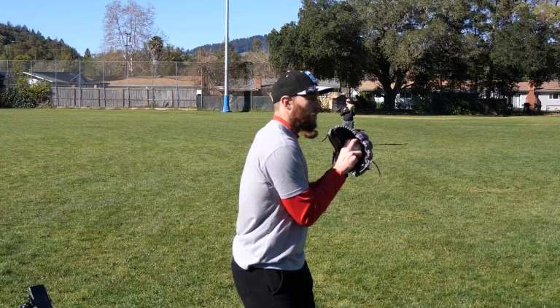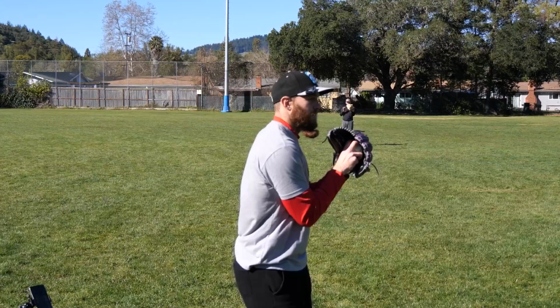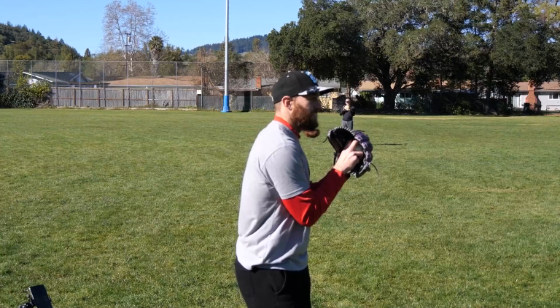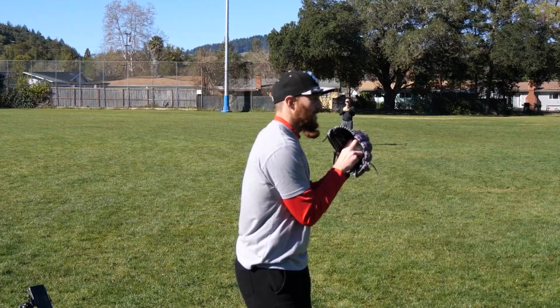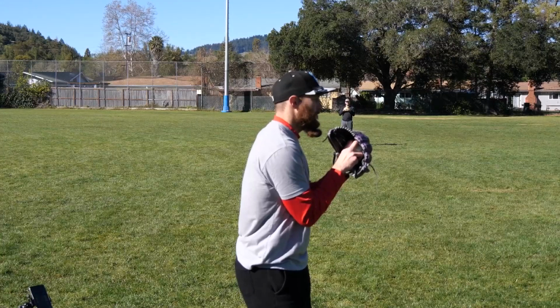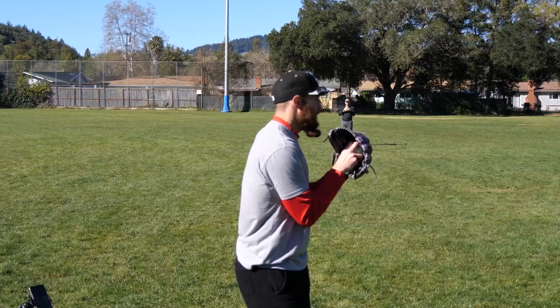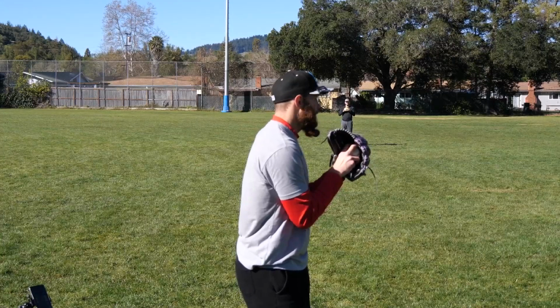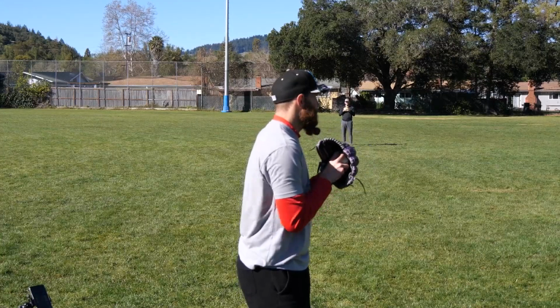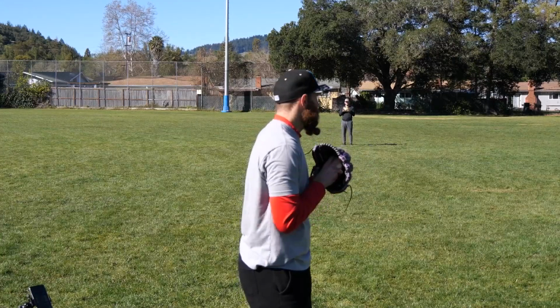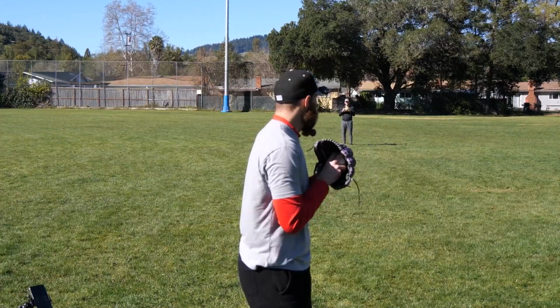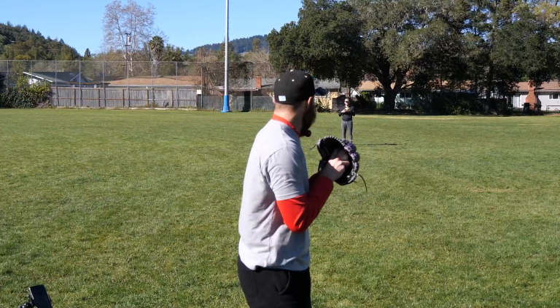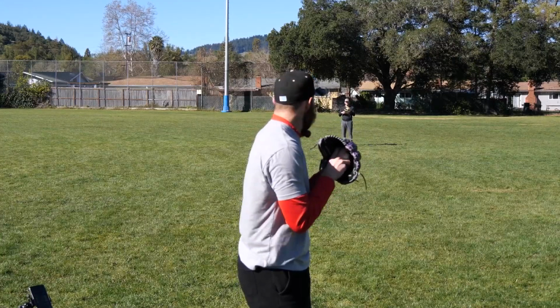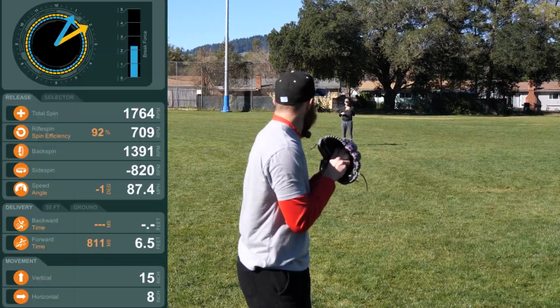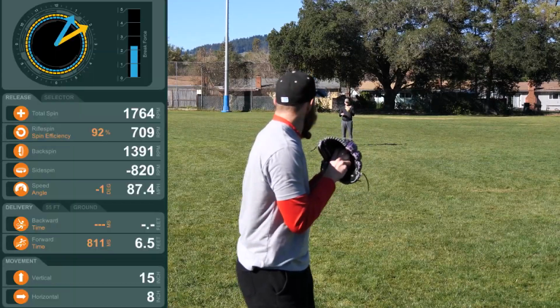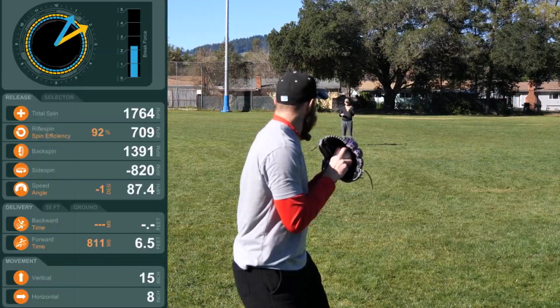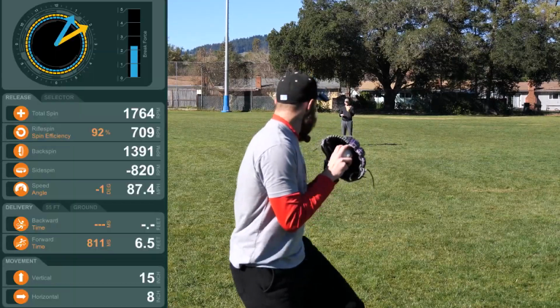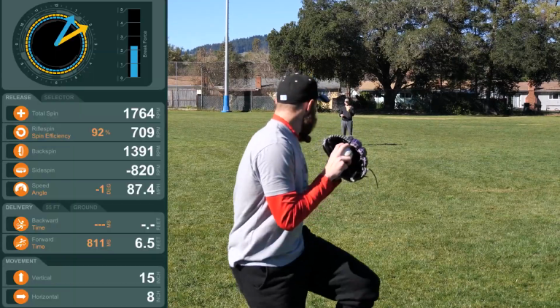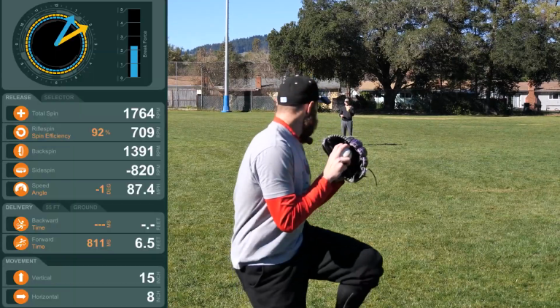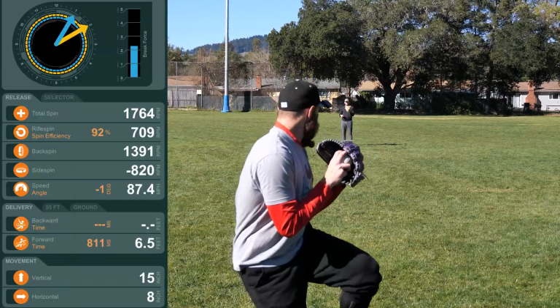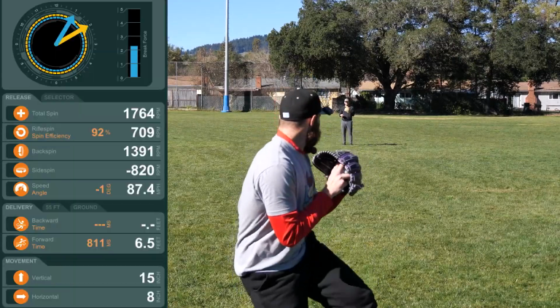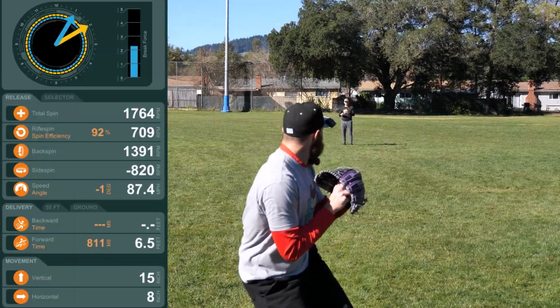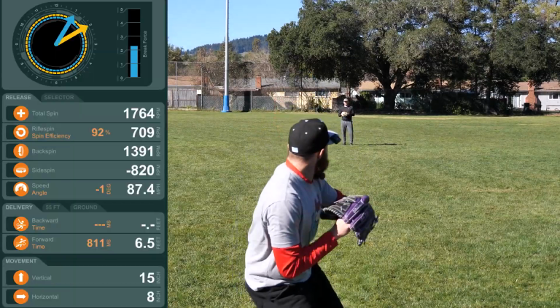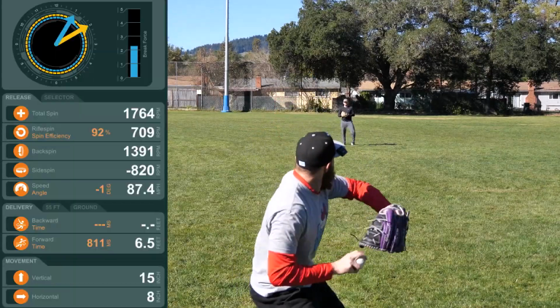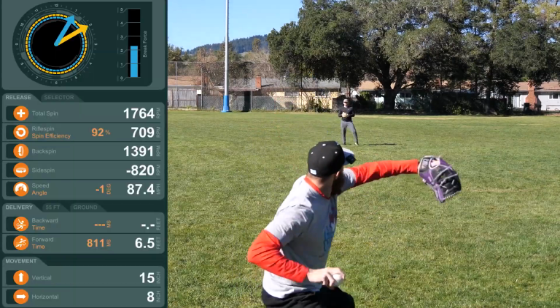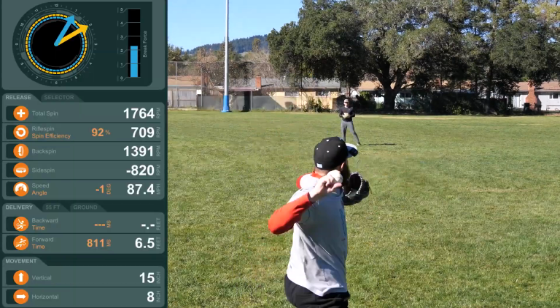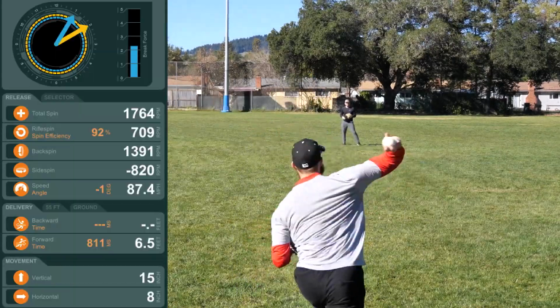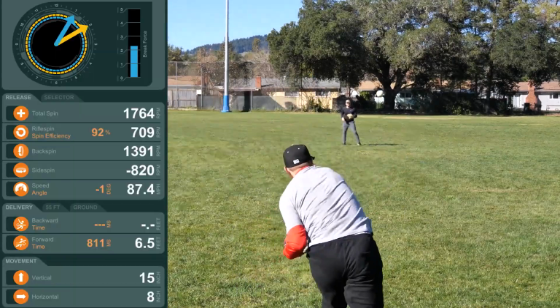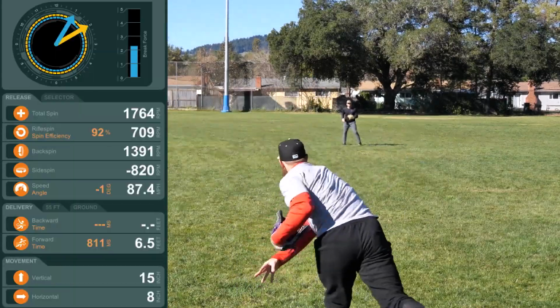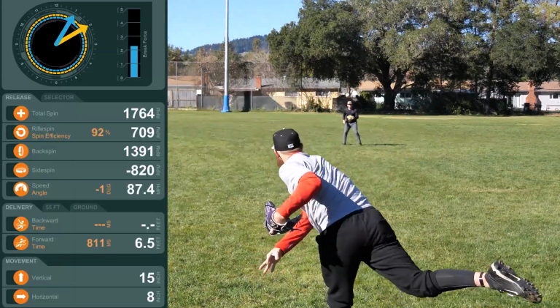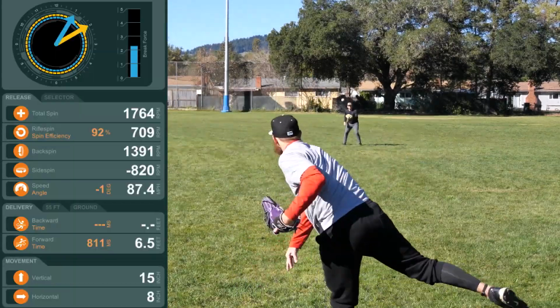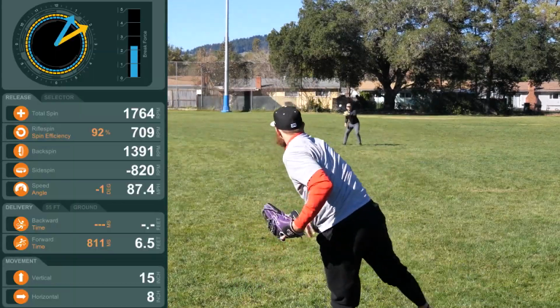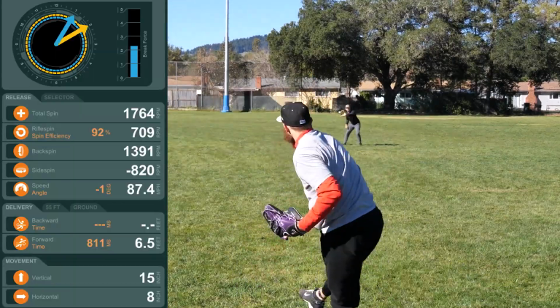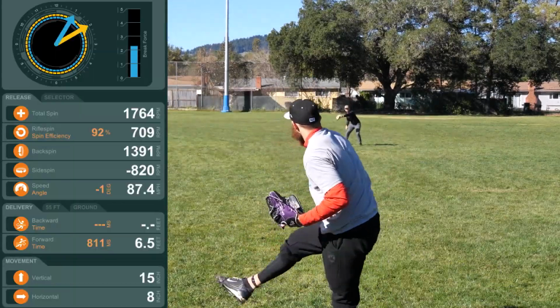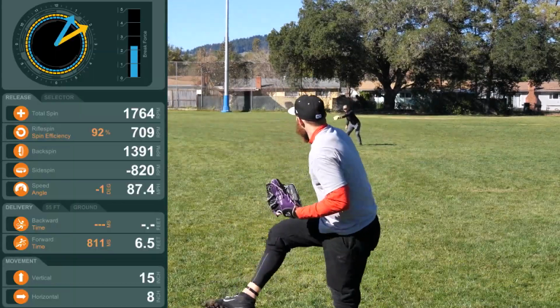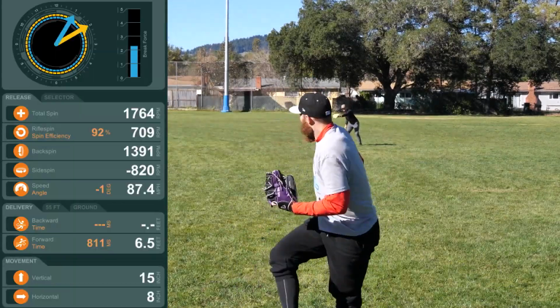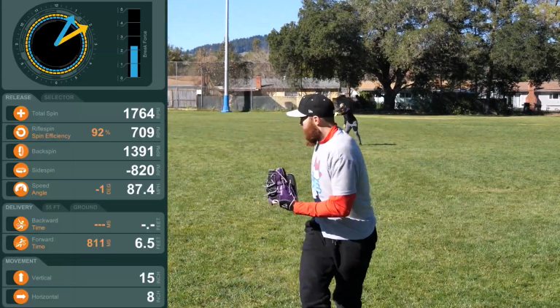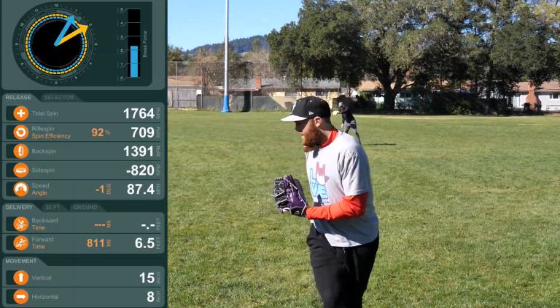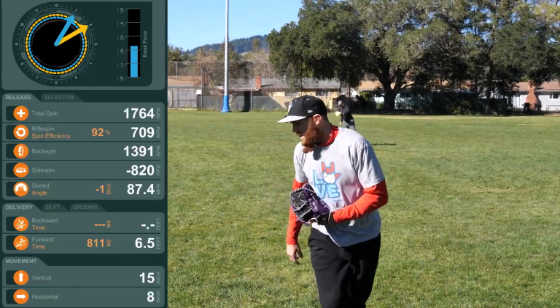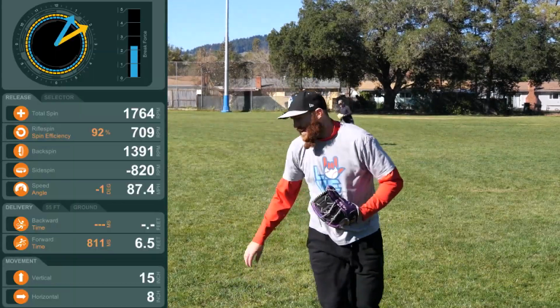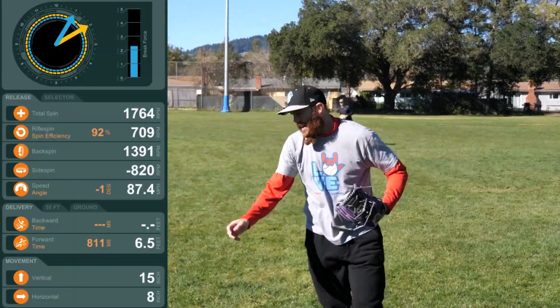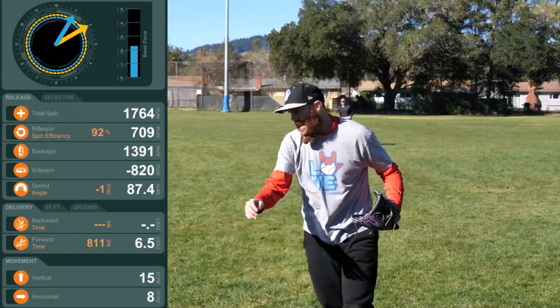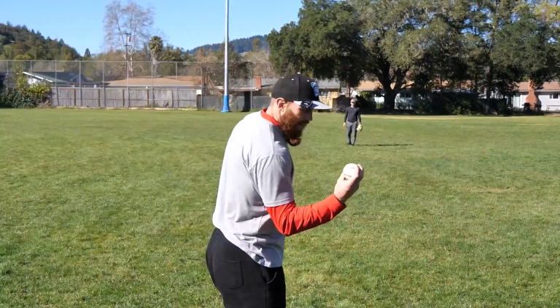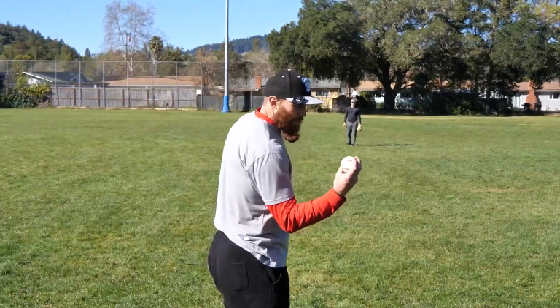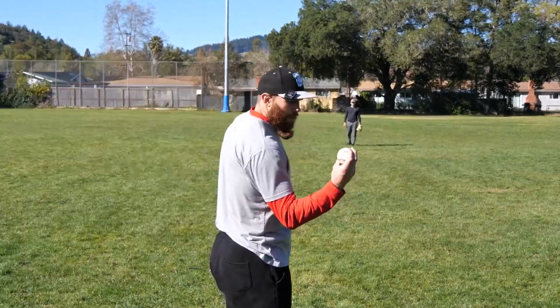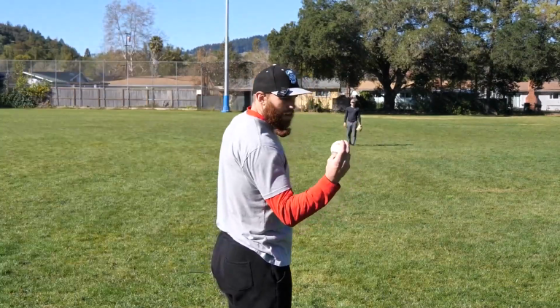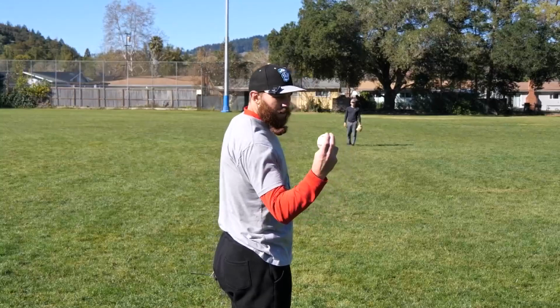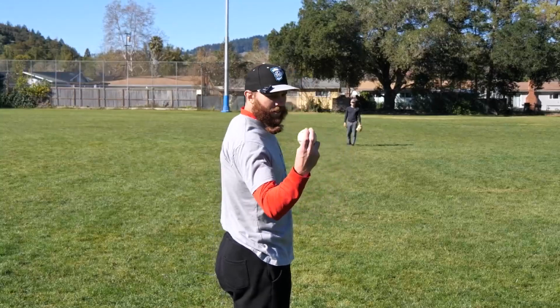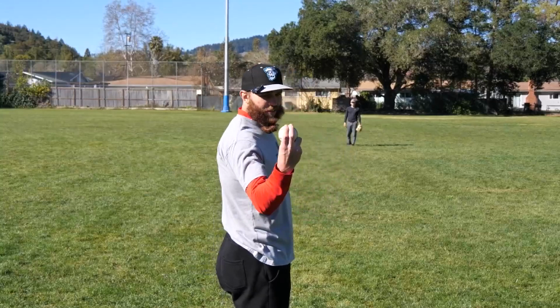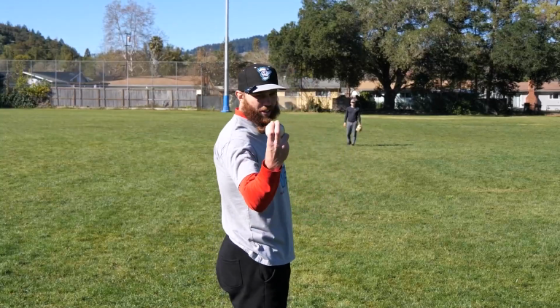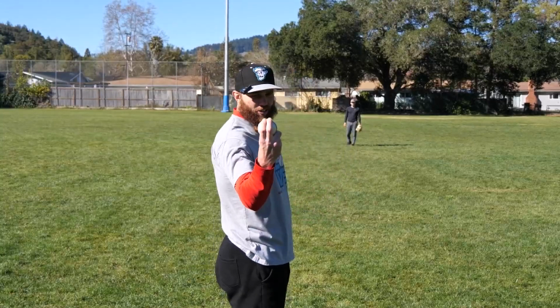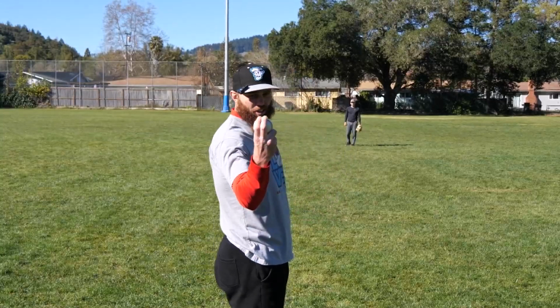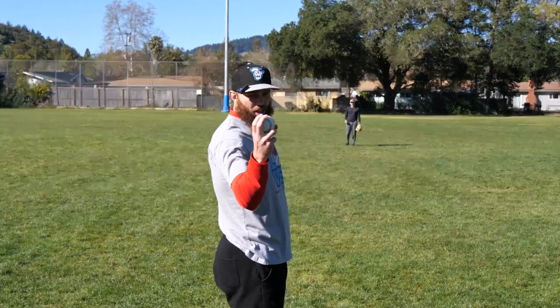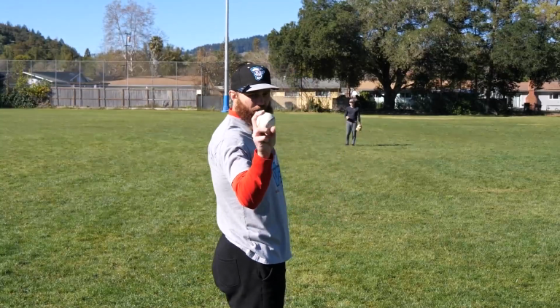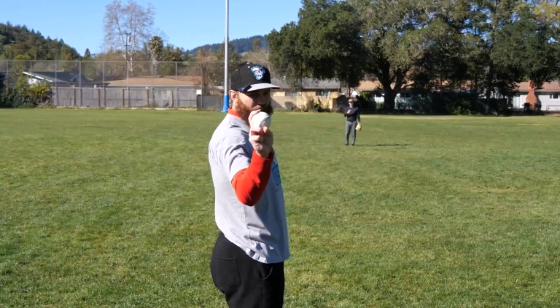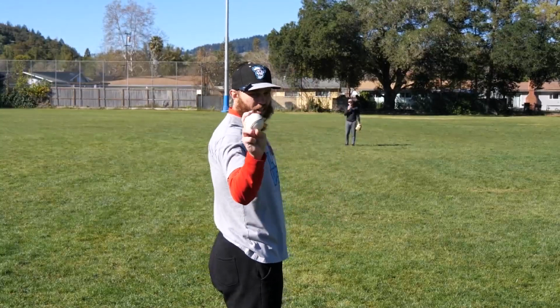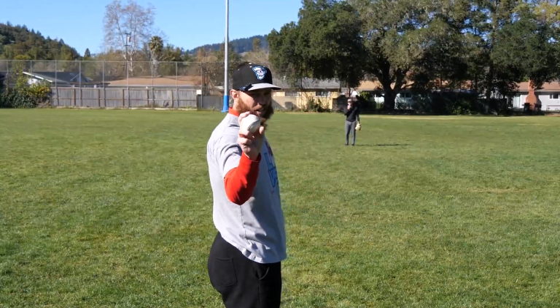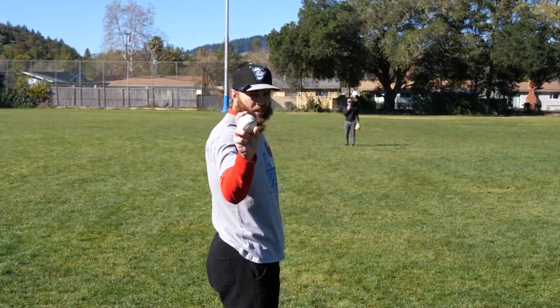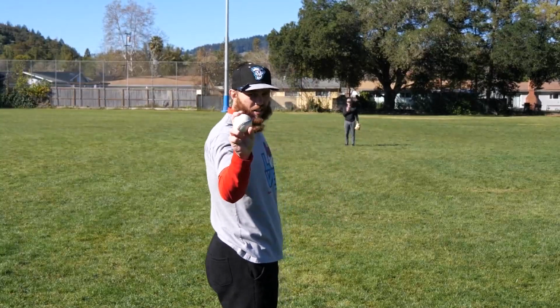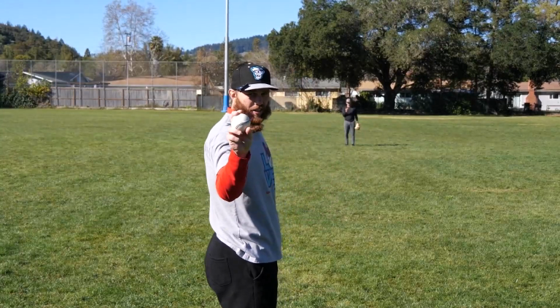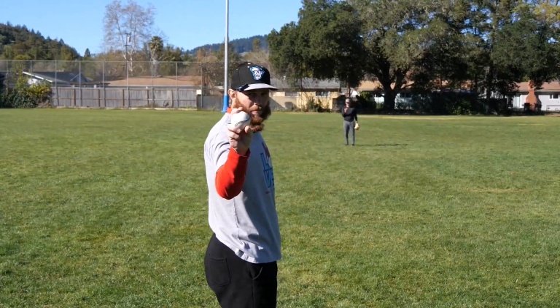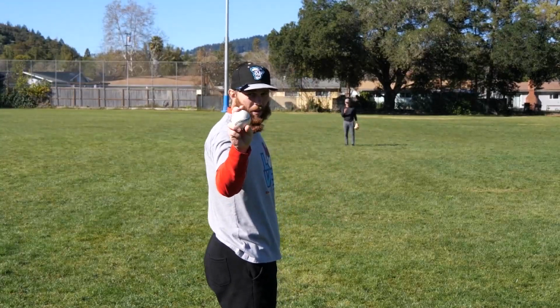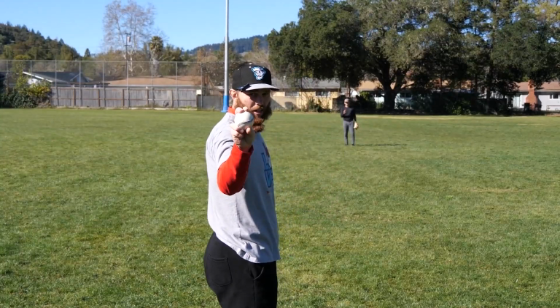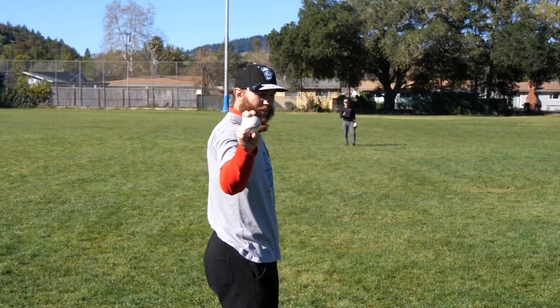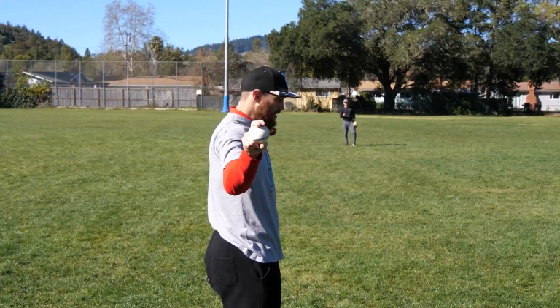Hook the seam. Fastball, fingers closed, thumb under.